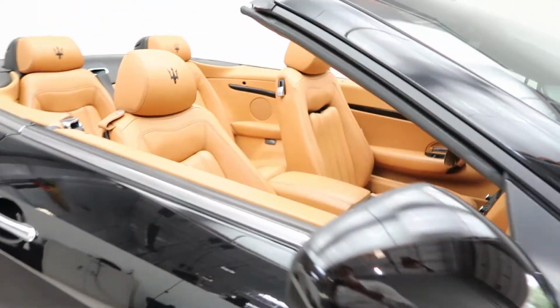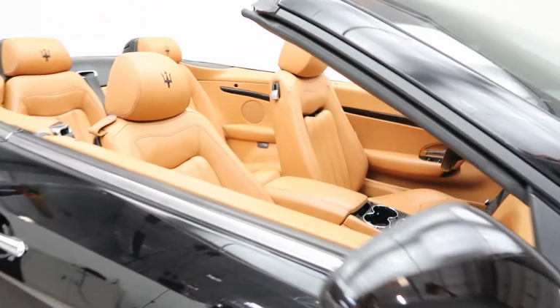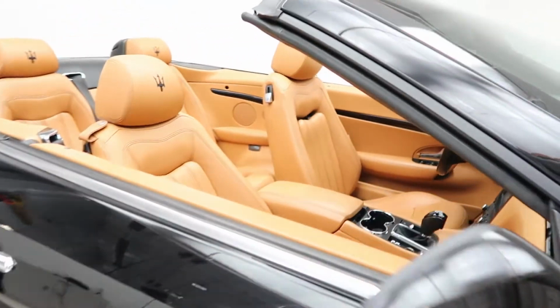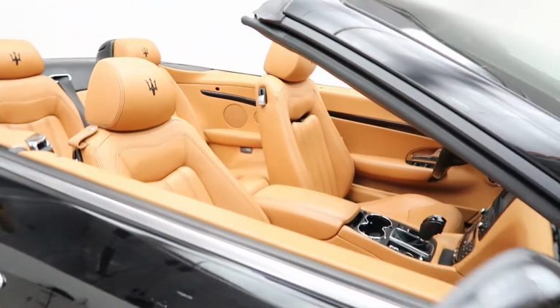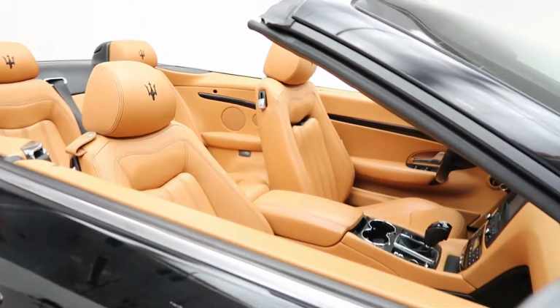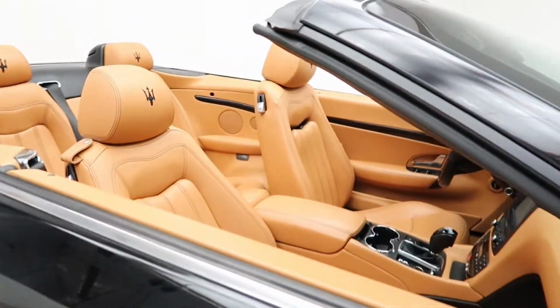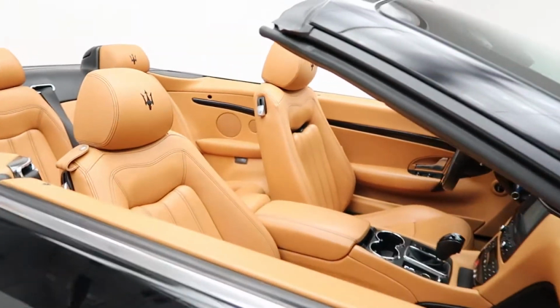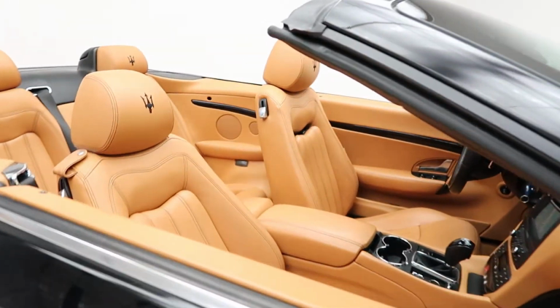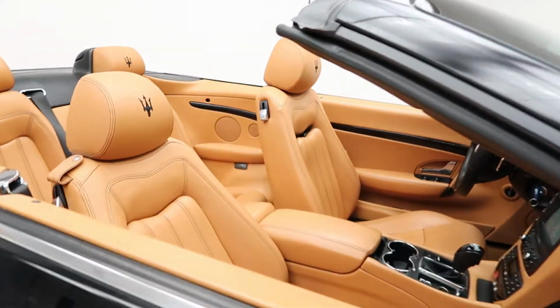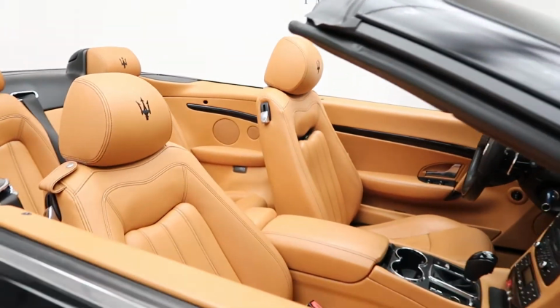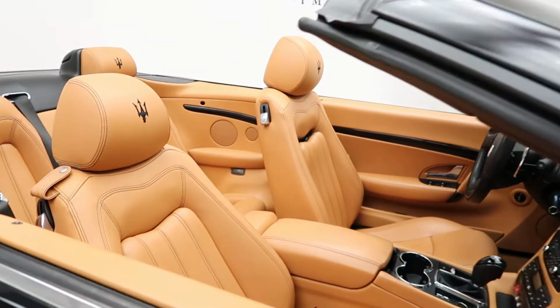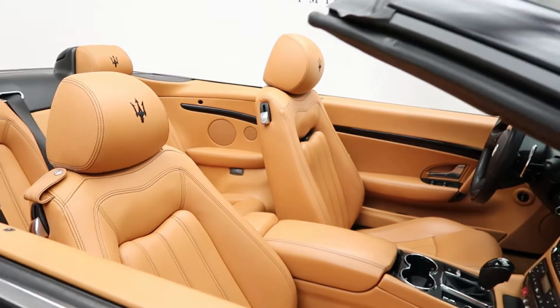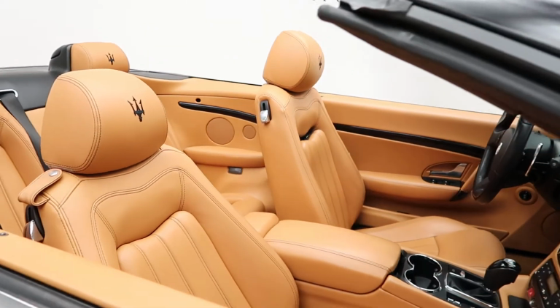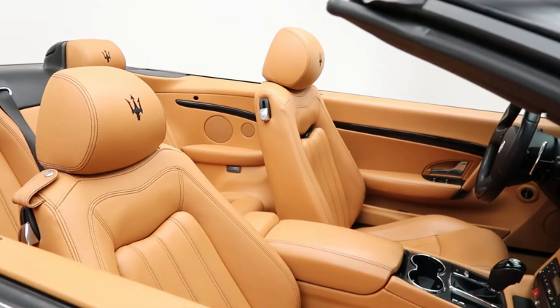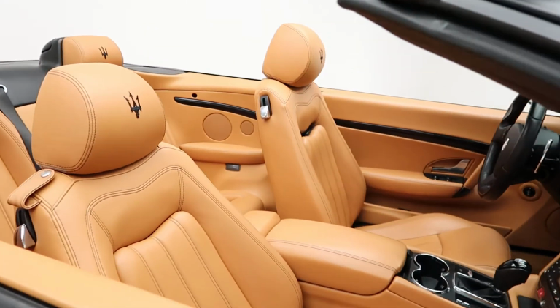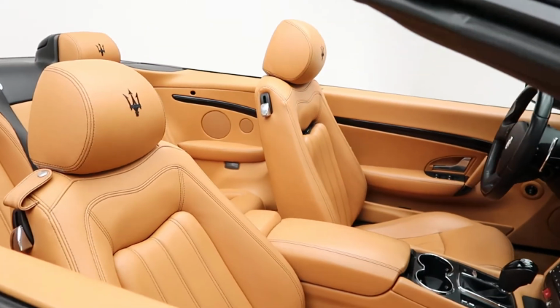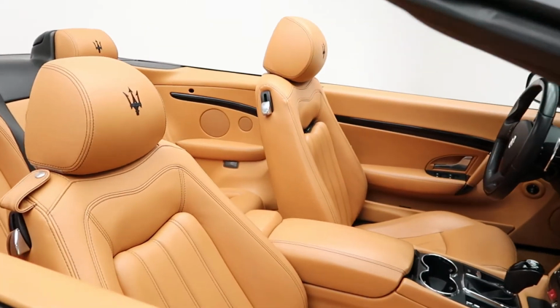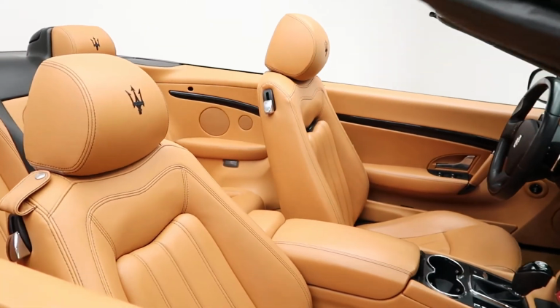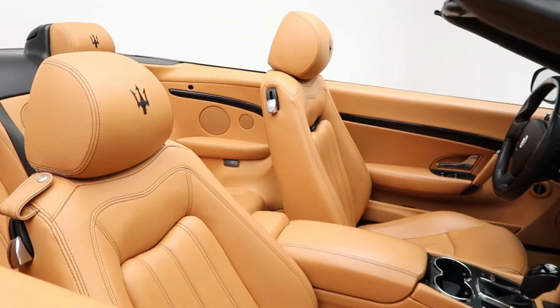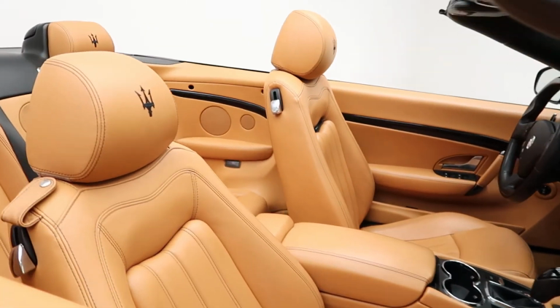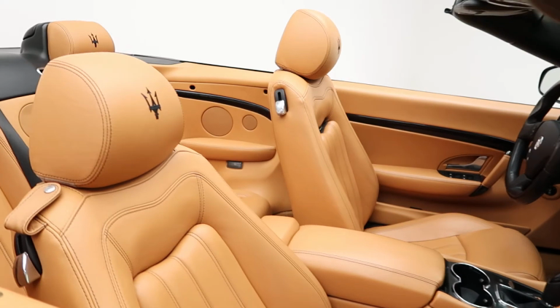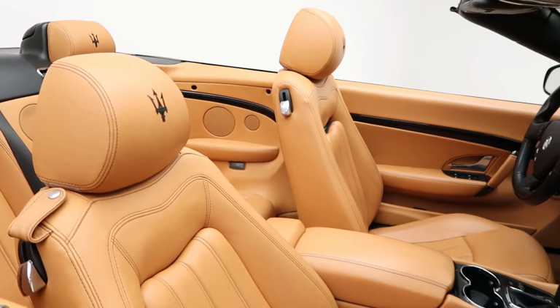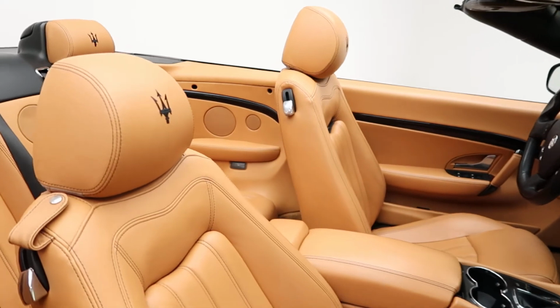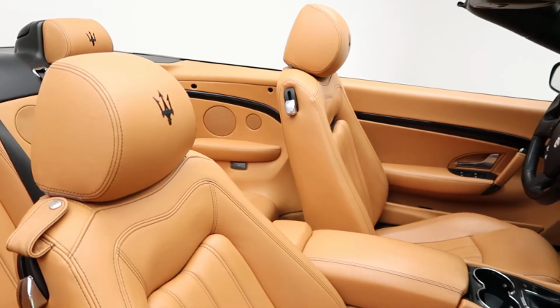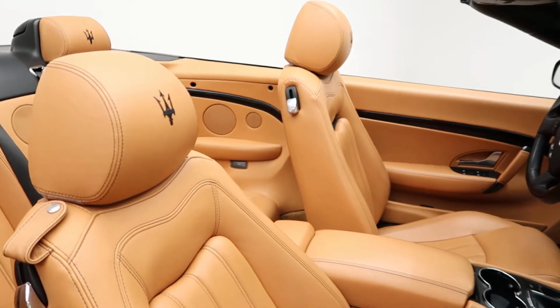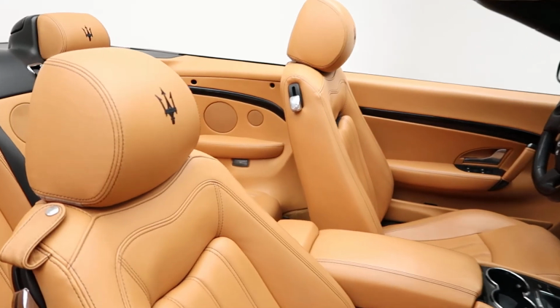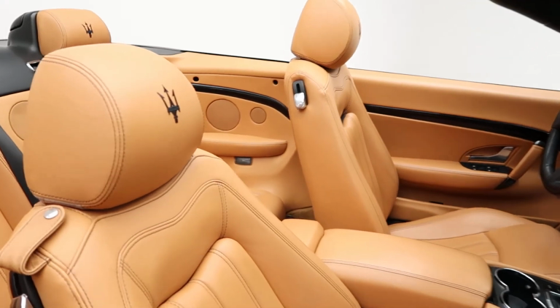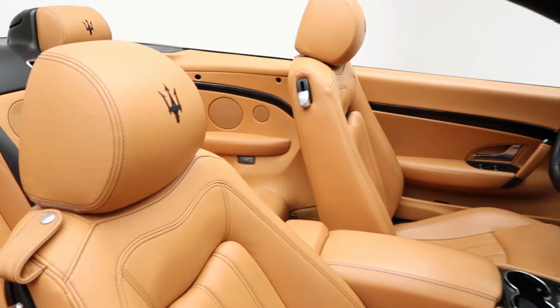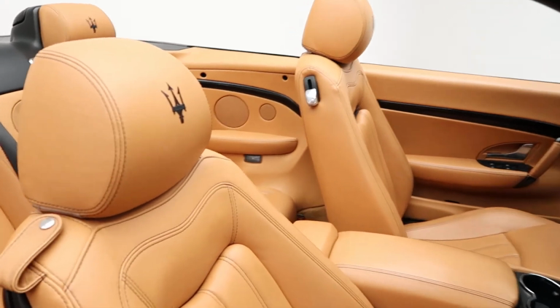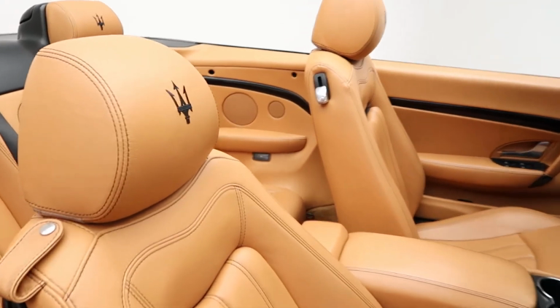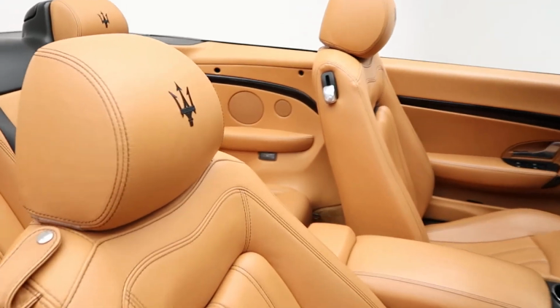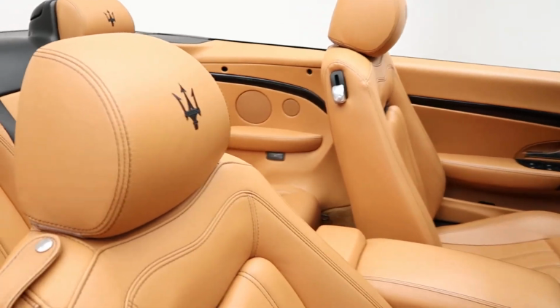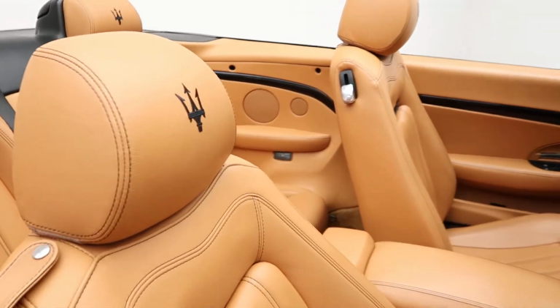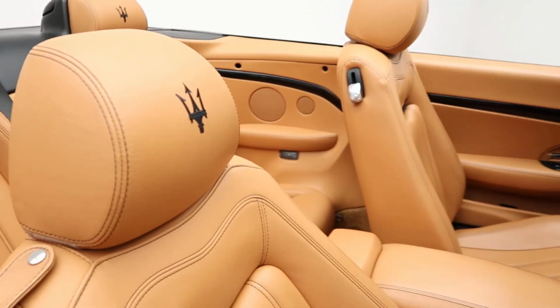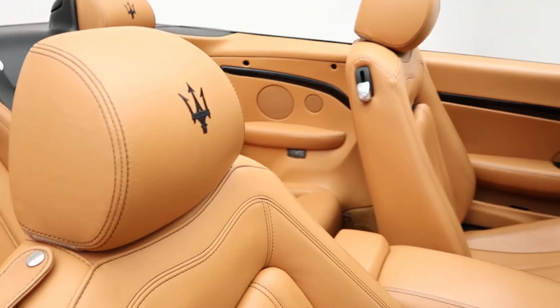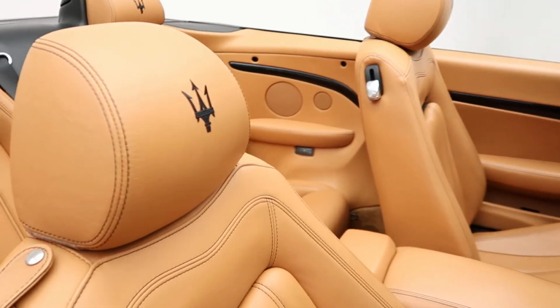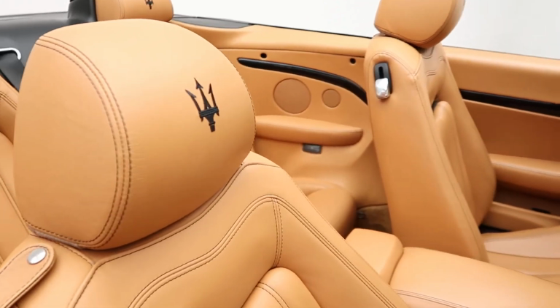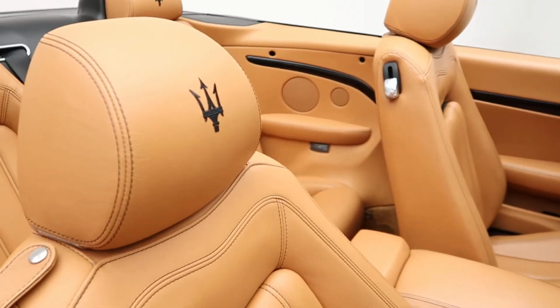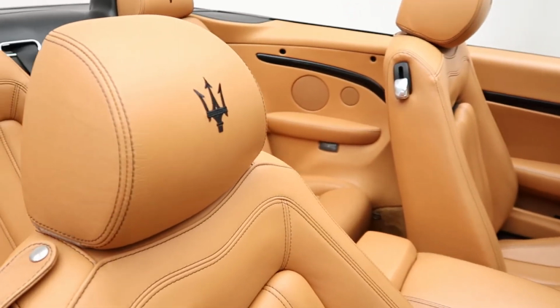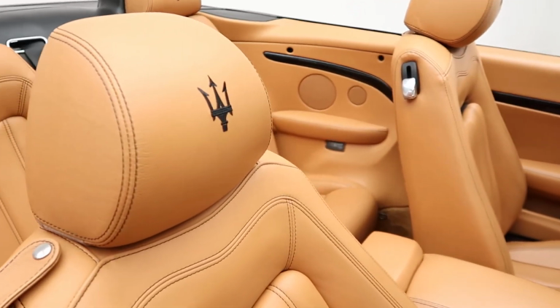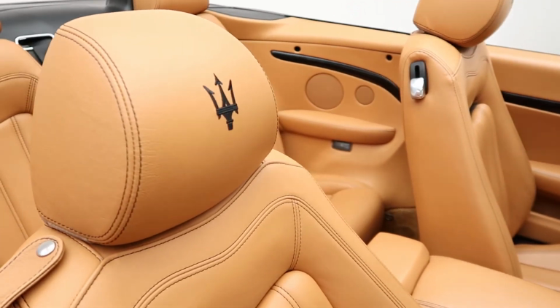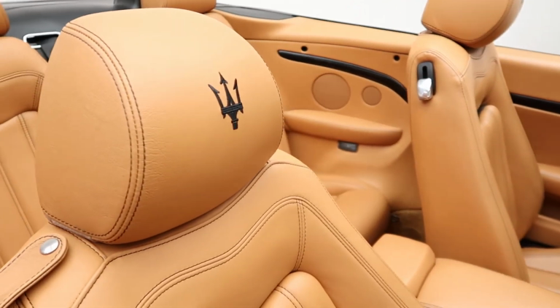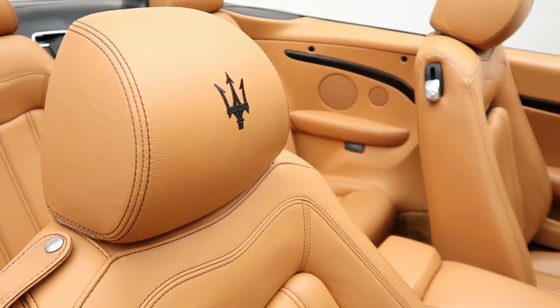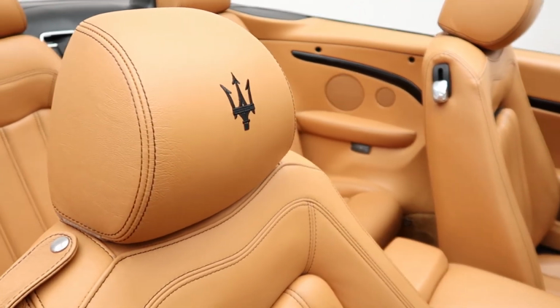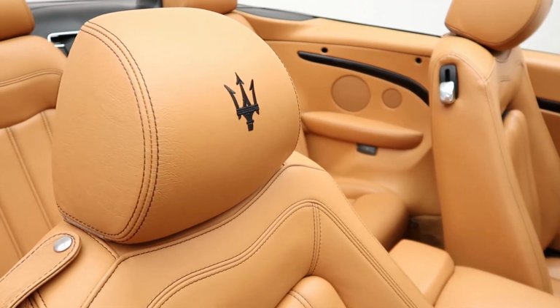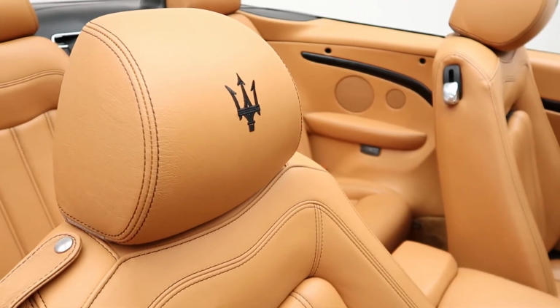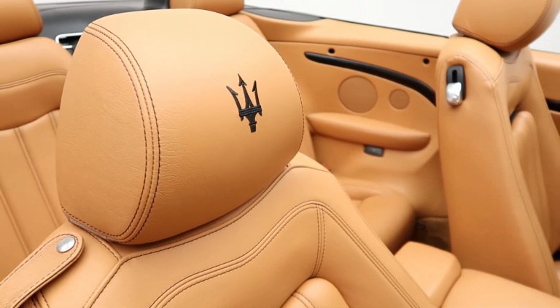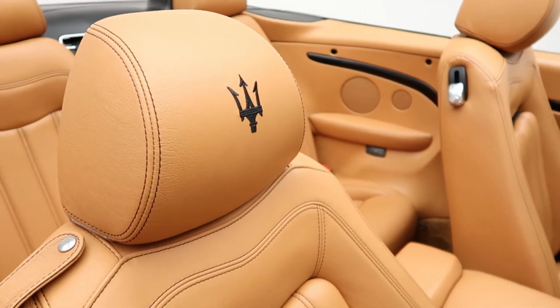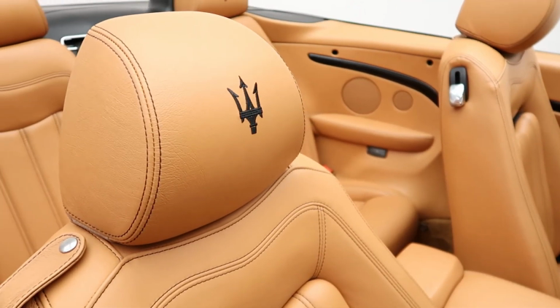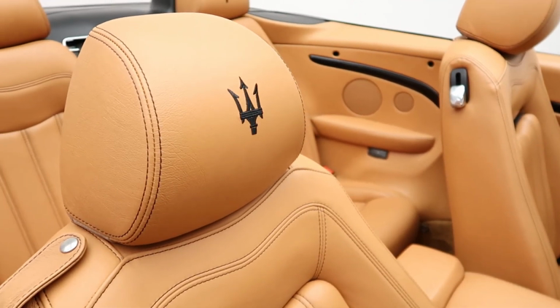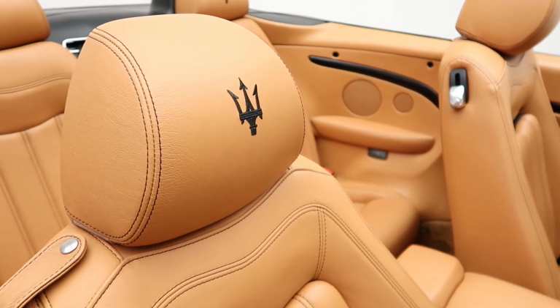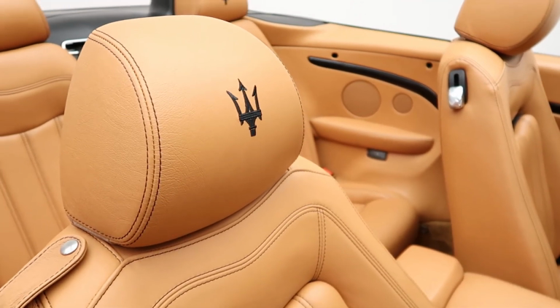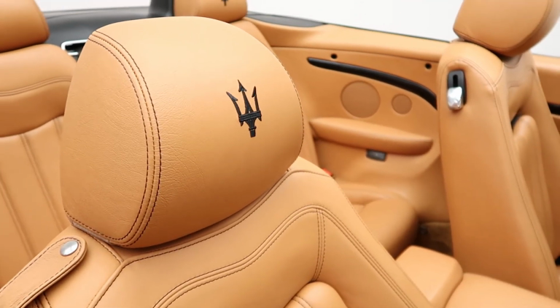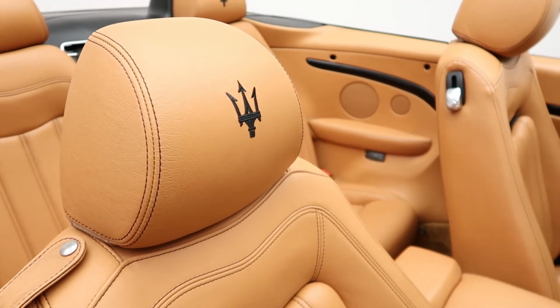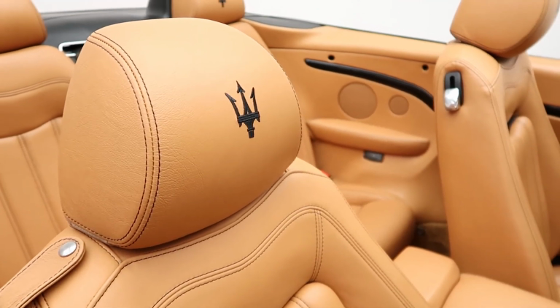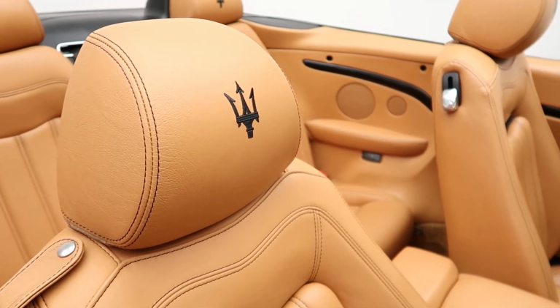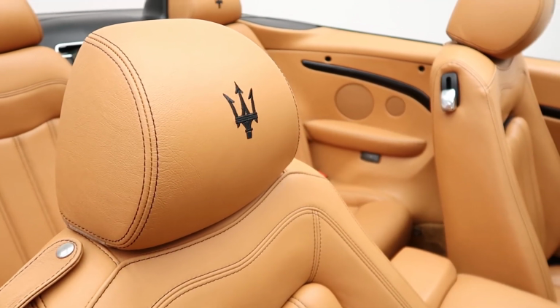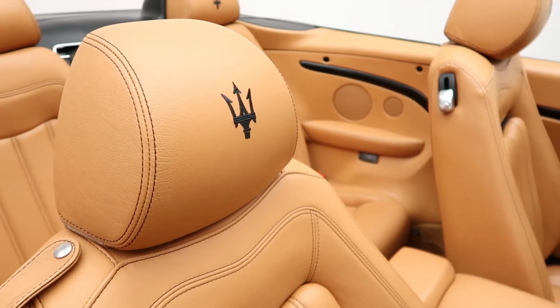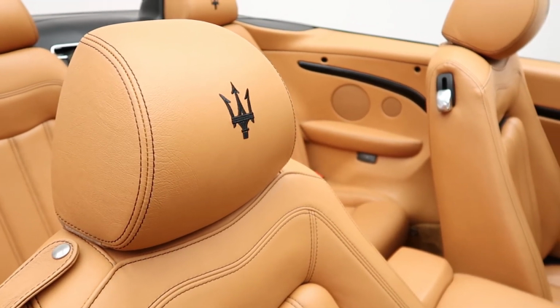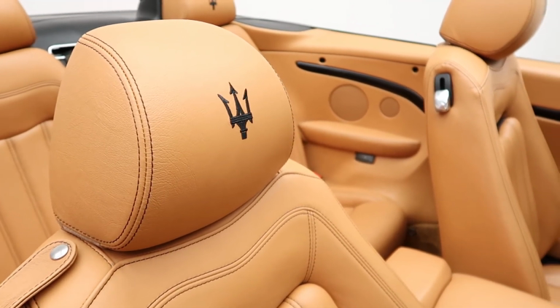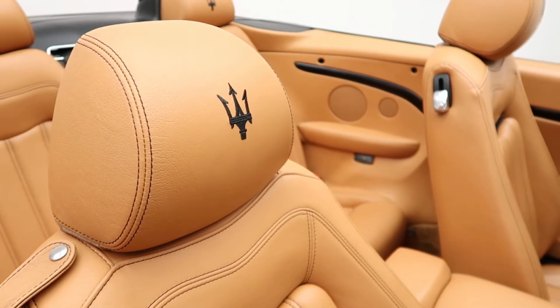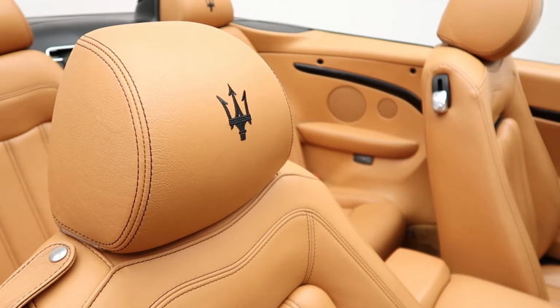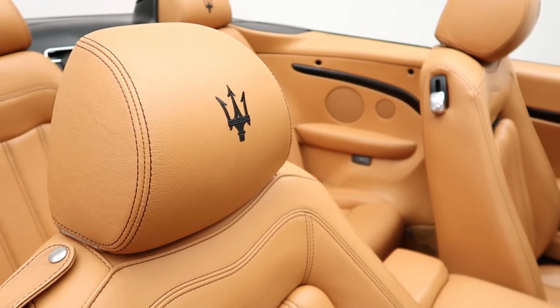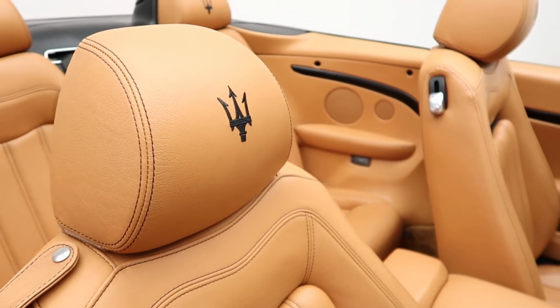A beige leather interior. Maserati in the headrest.